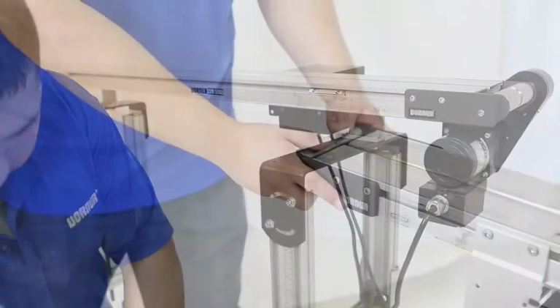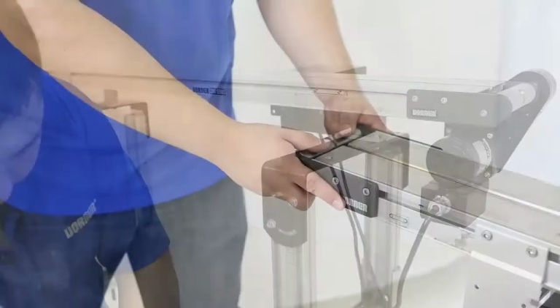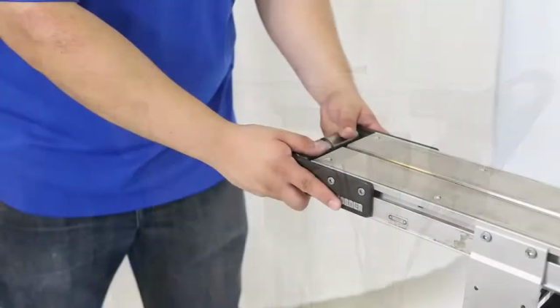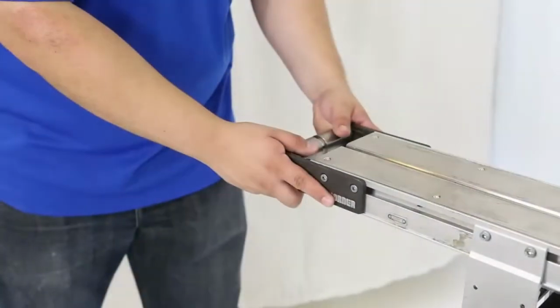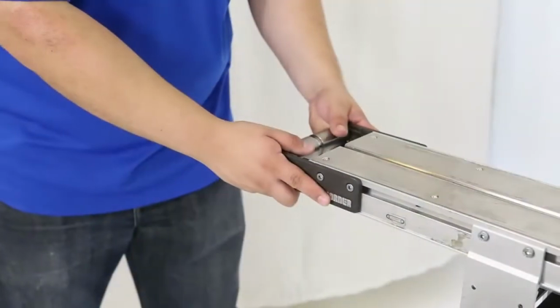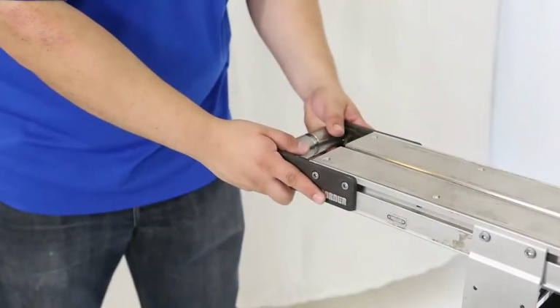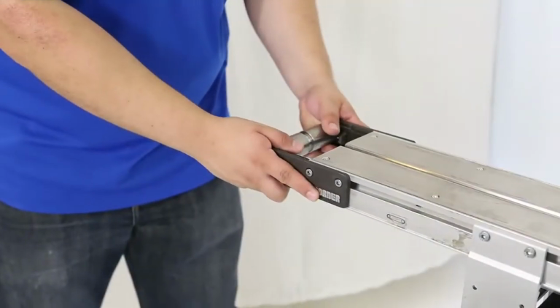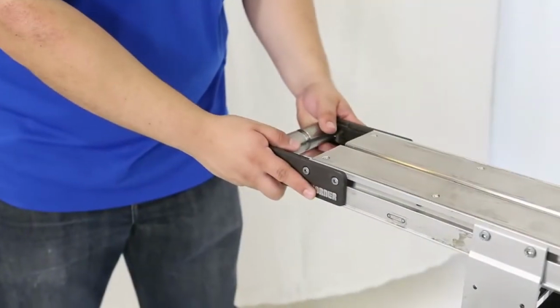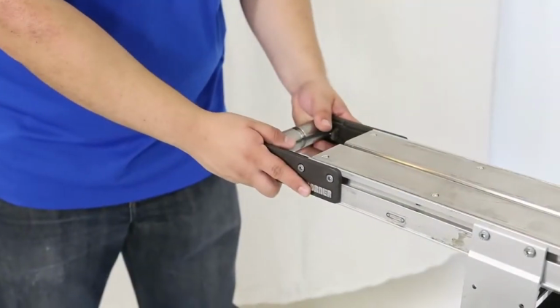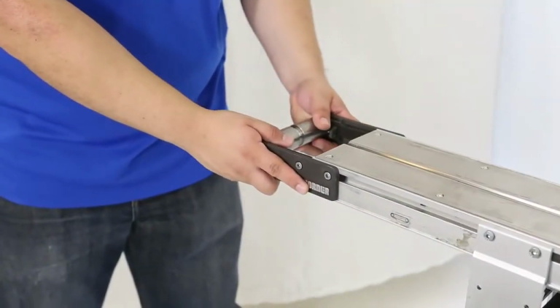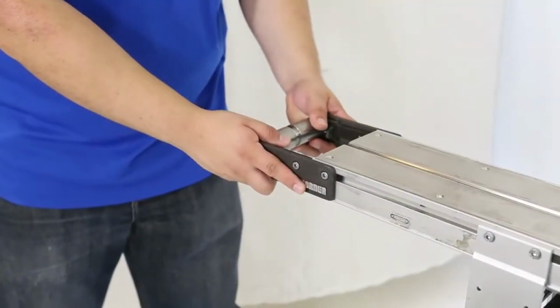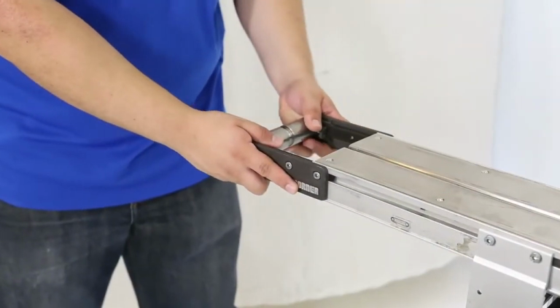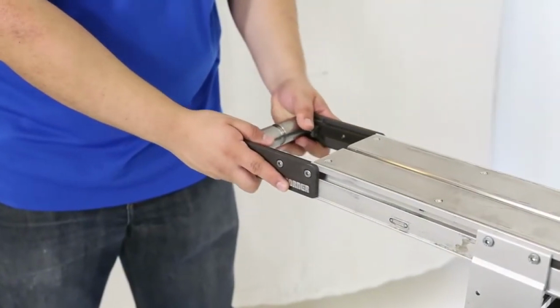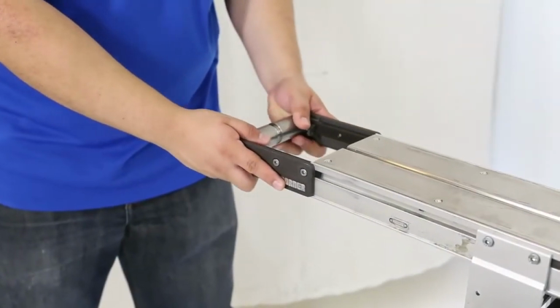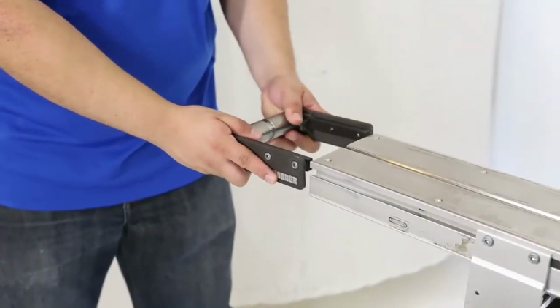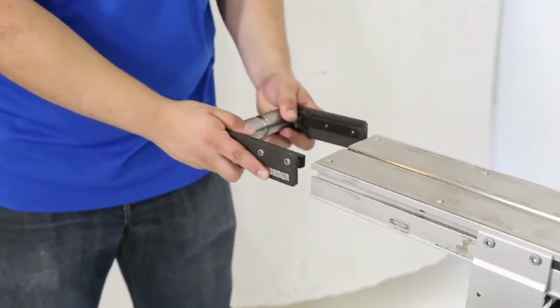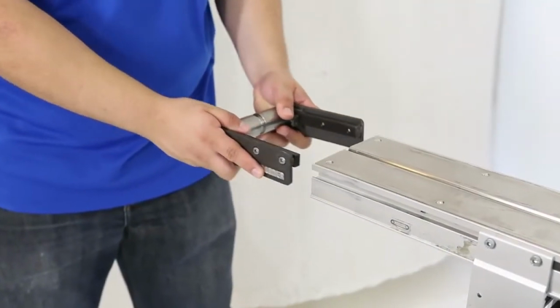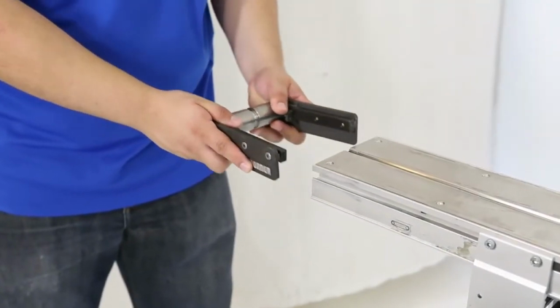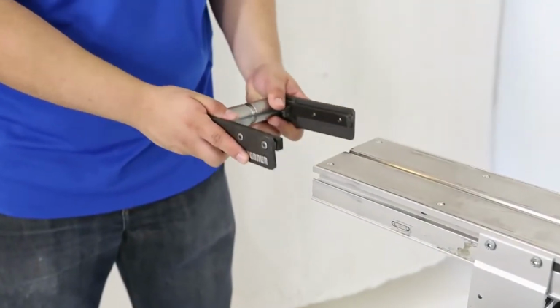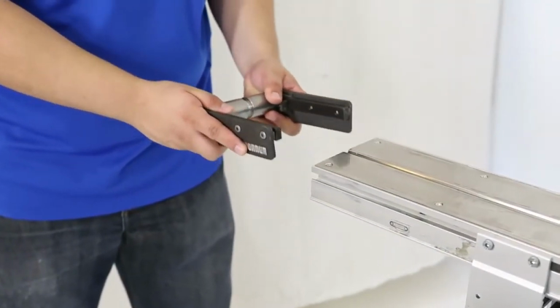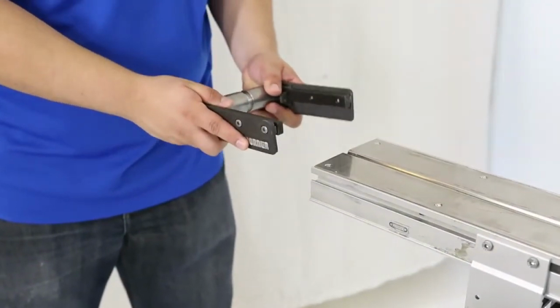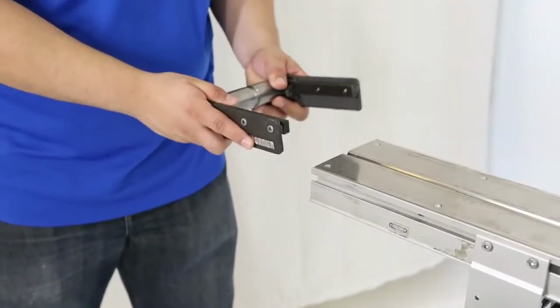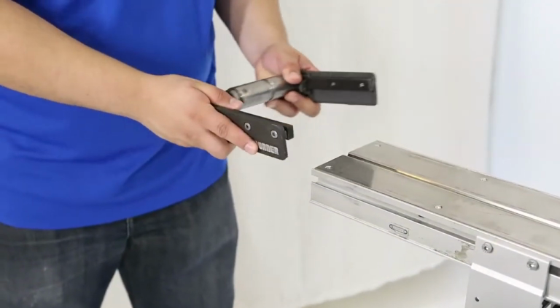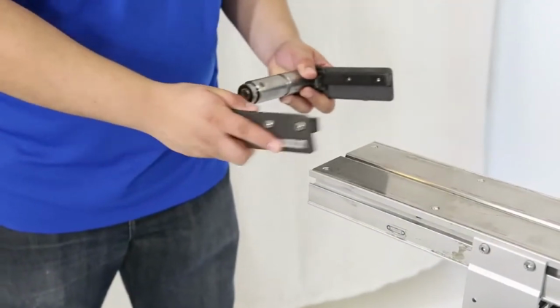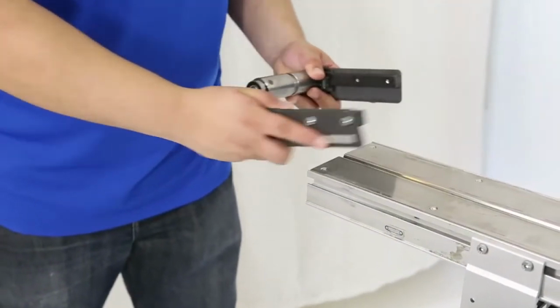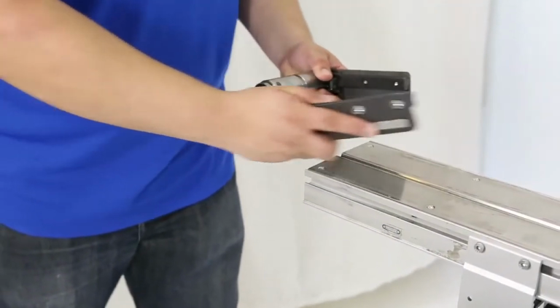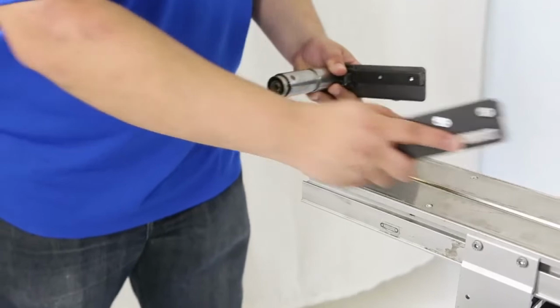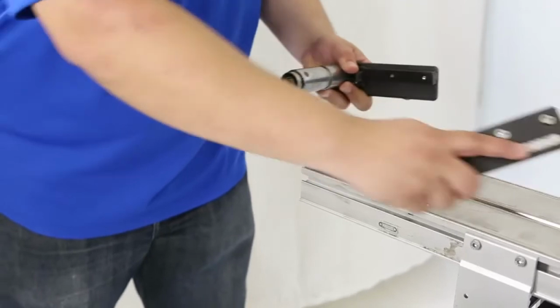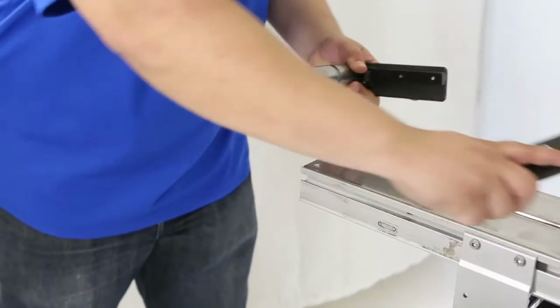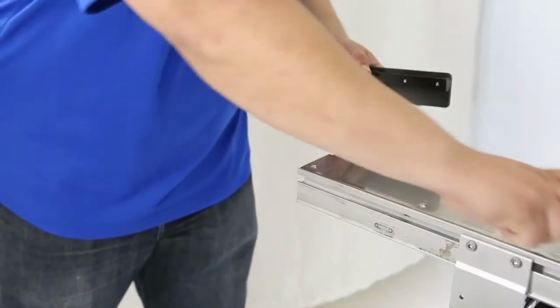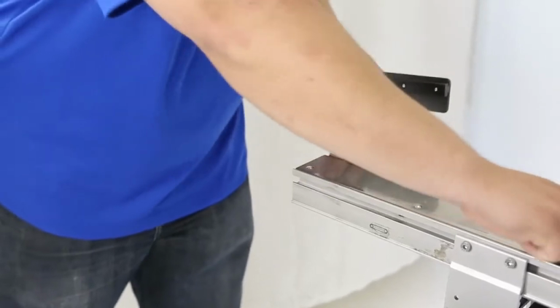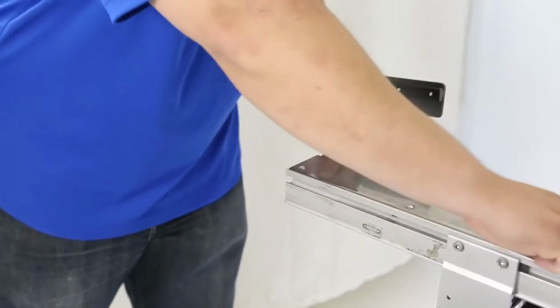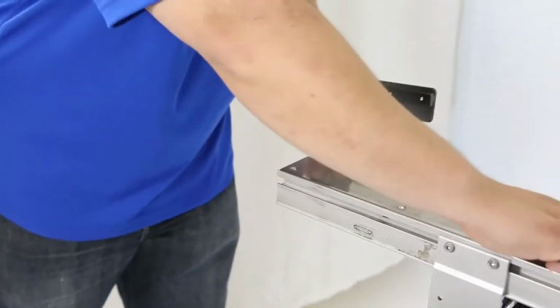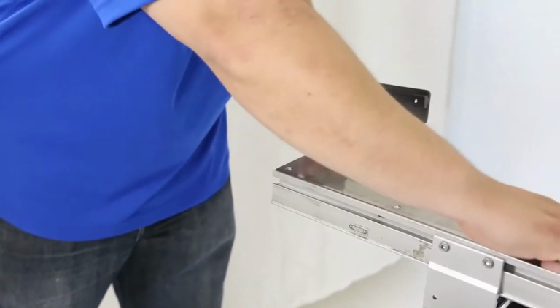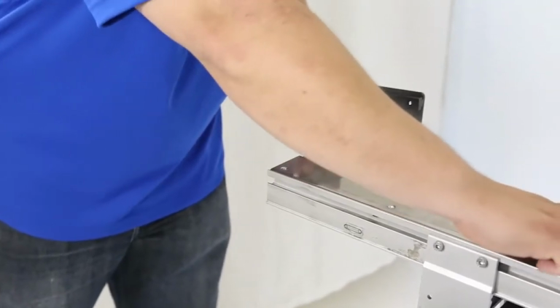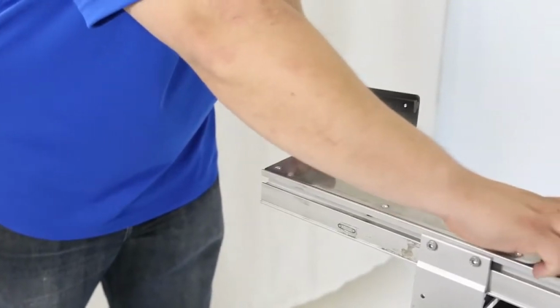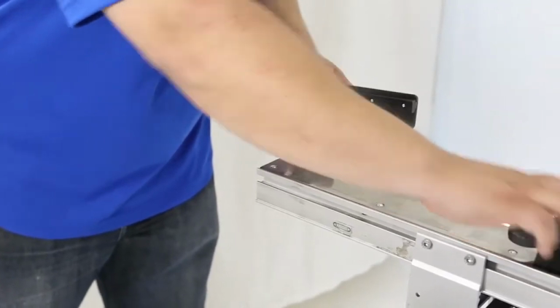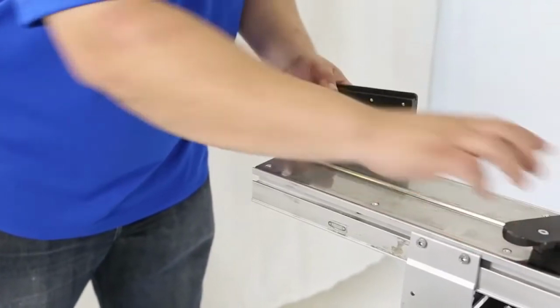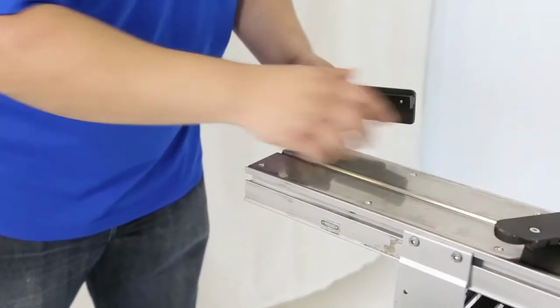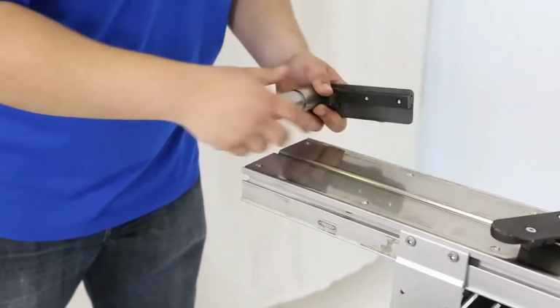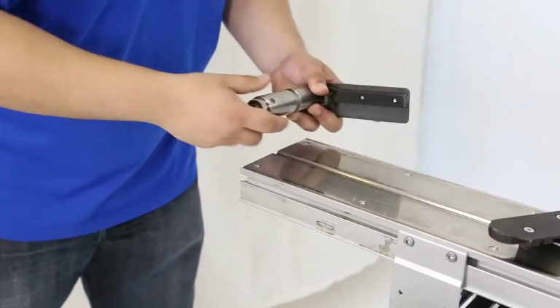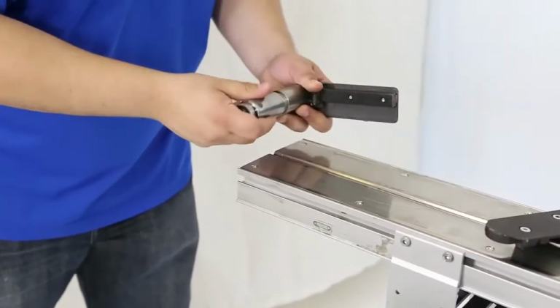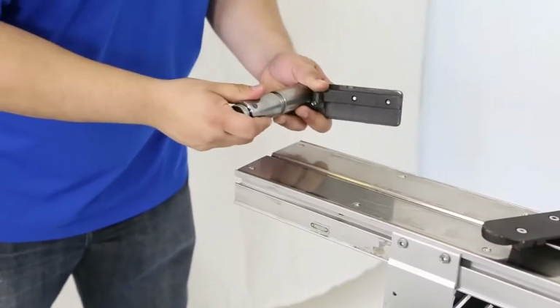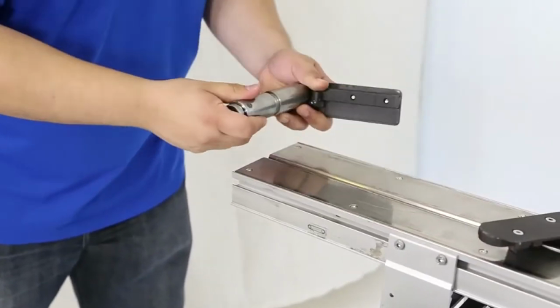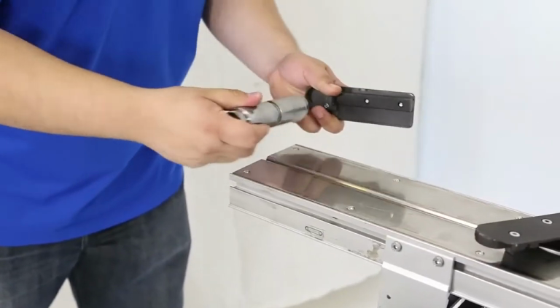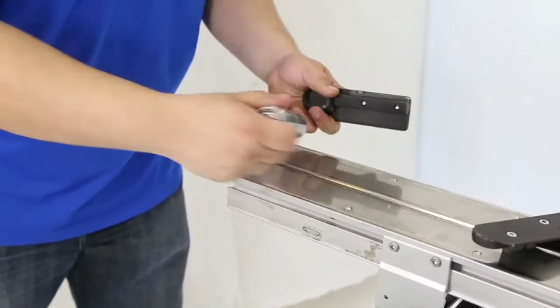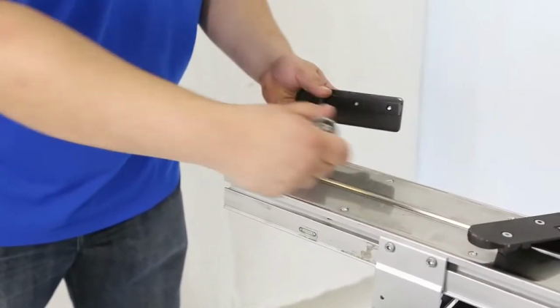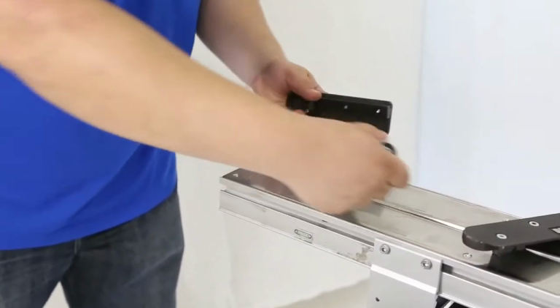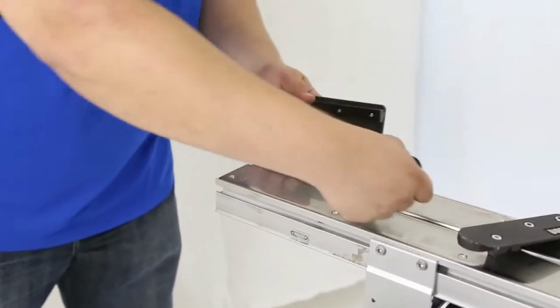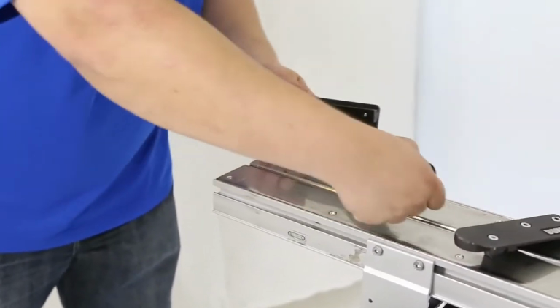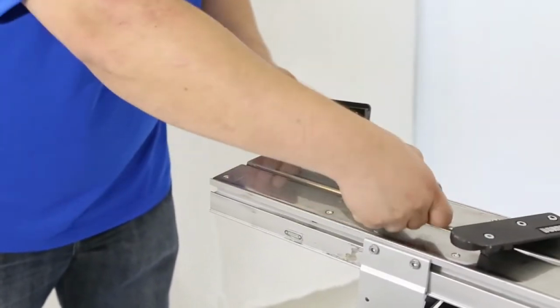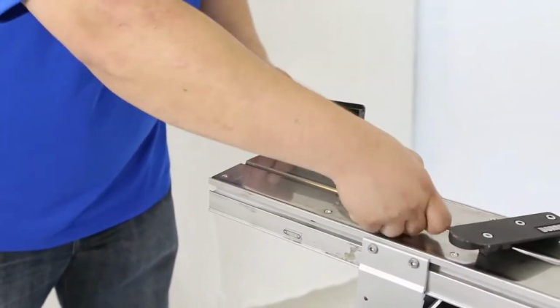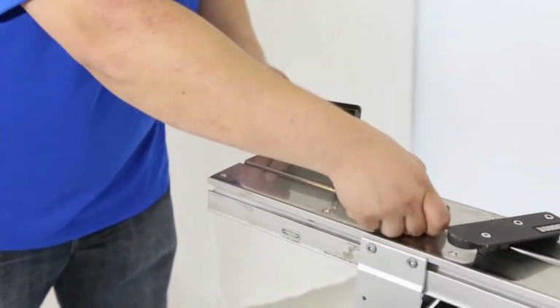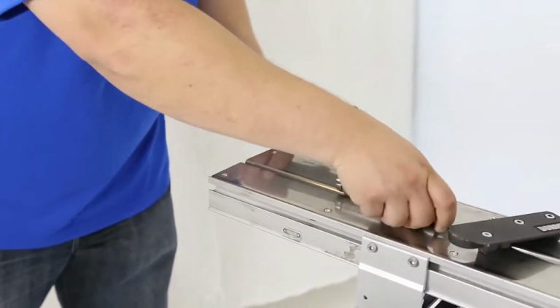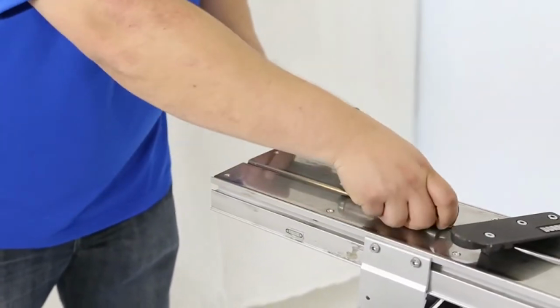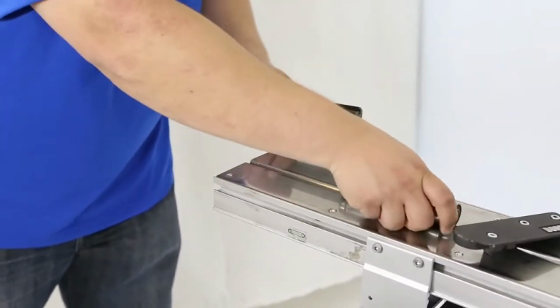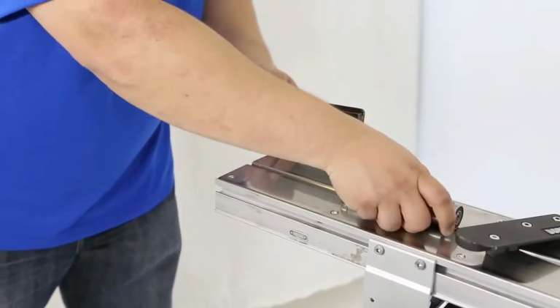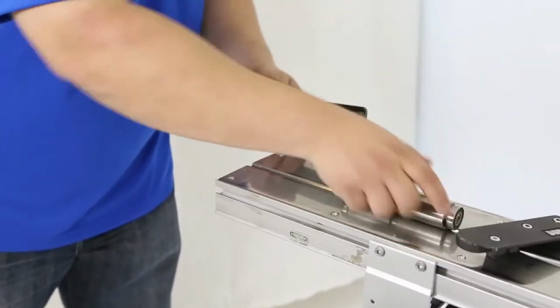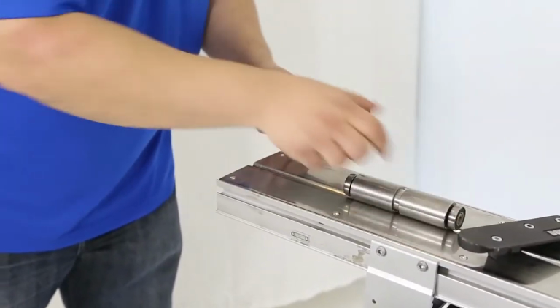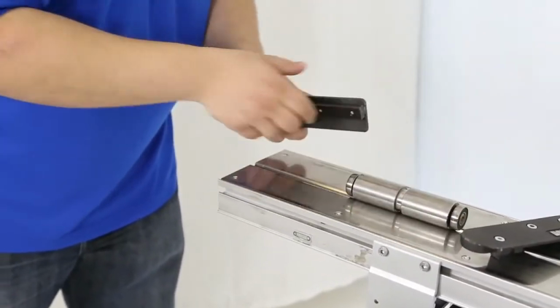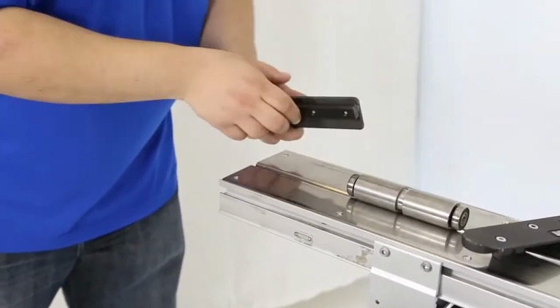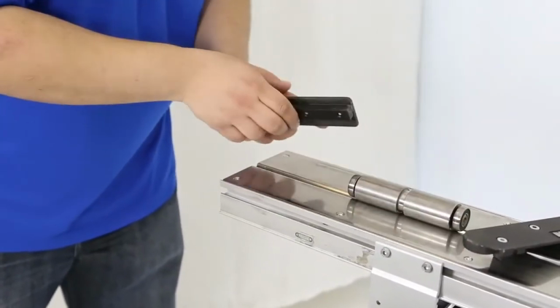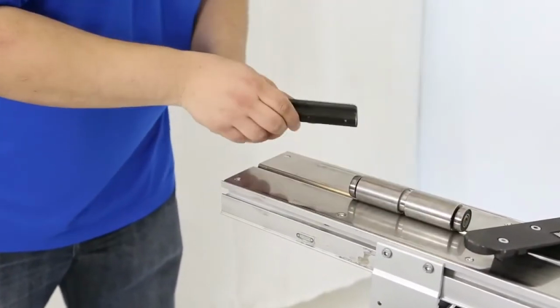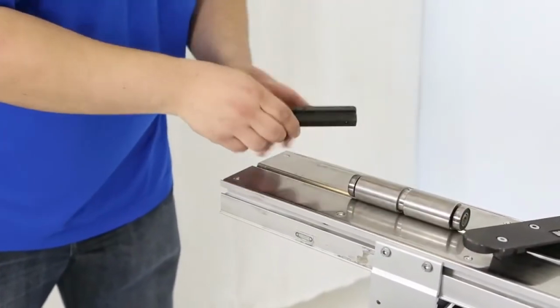If replacing the spindle, after loosening the head plate fastening screws, remove the idler tail from the conveyor.